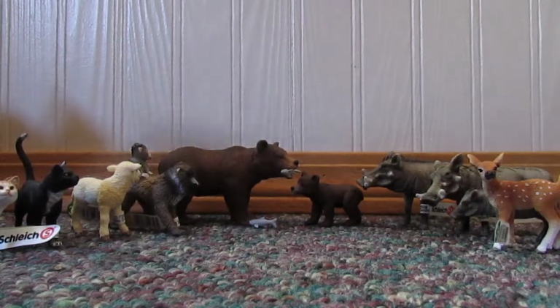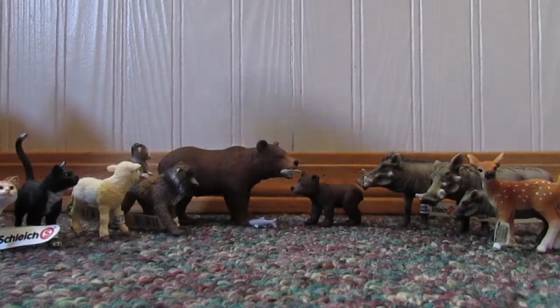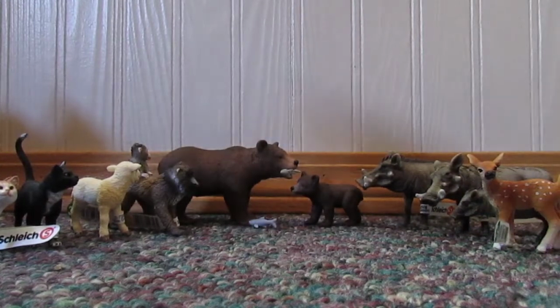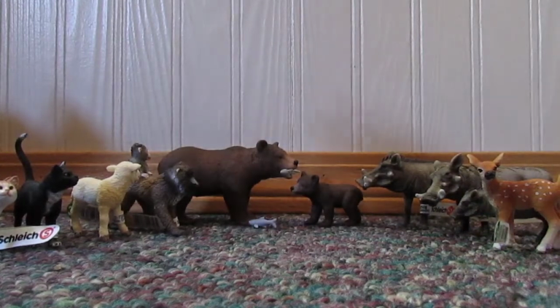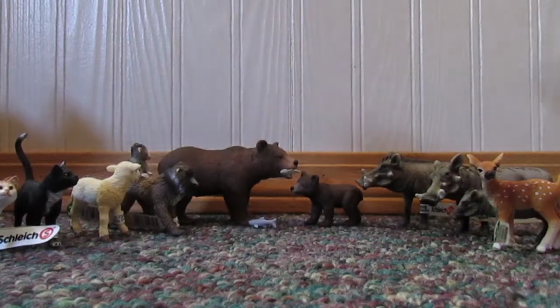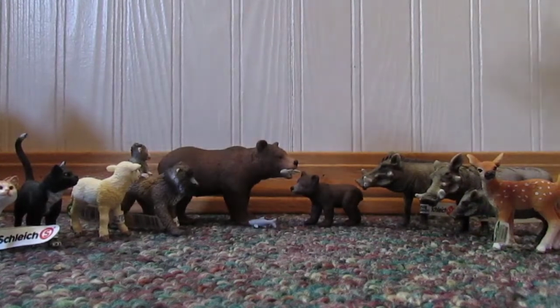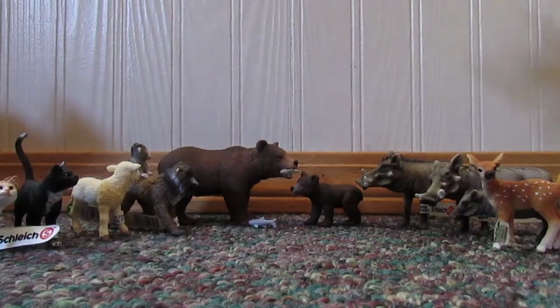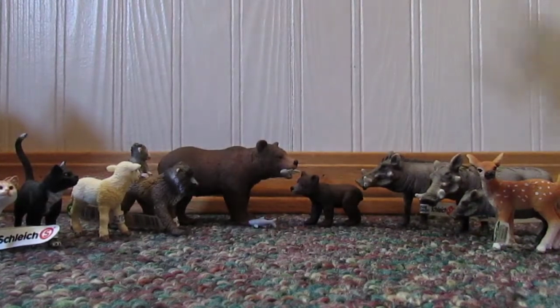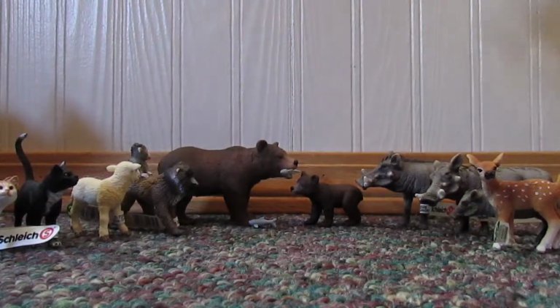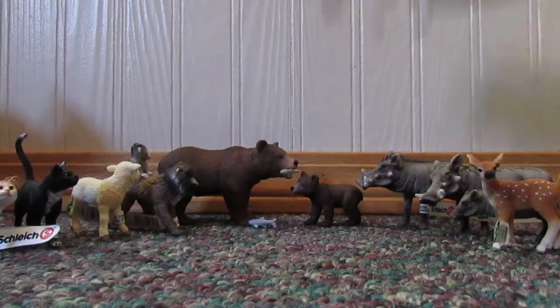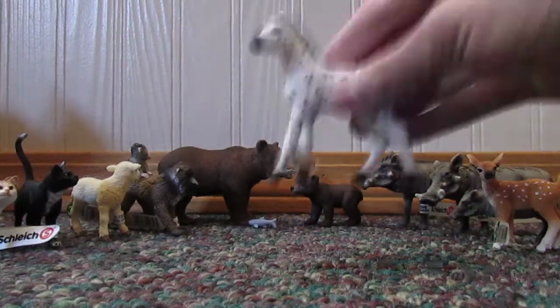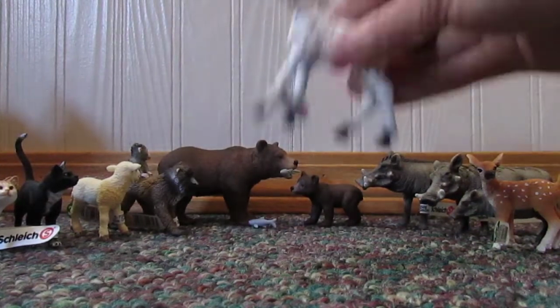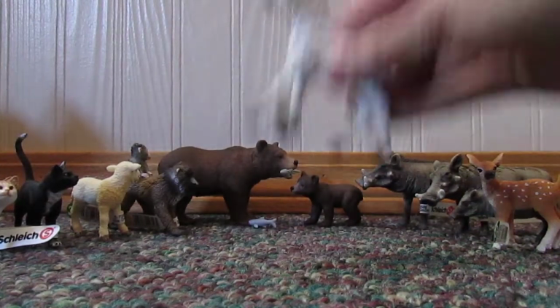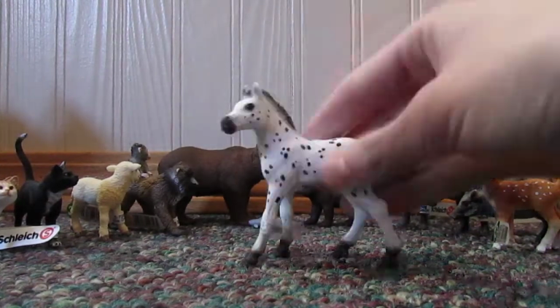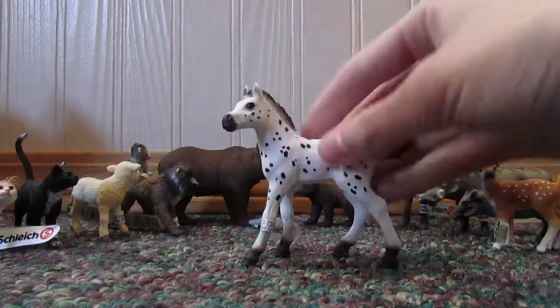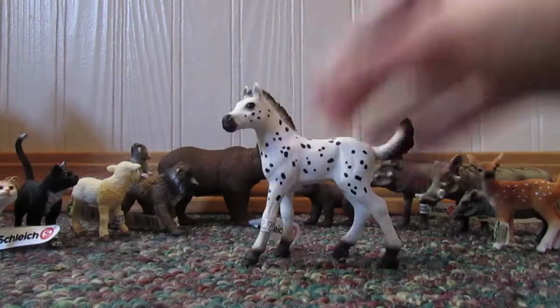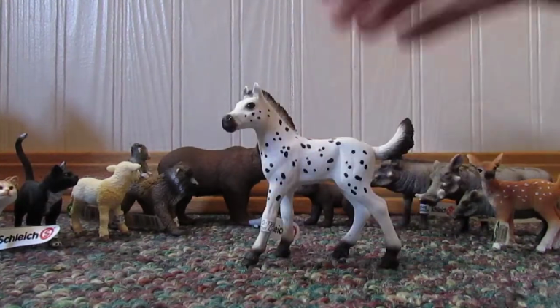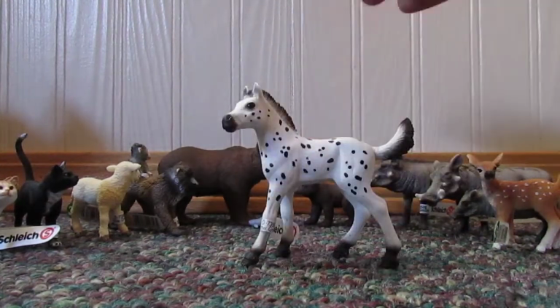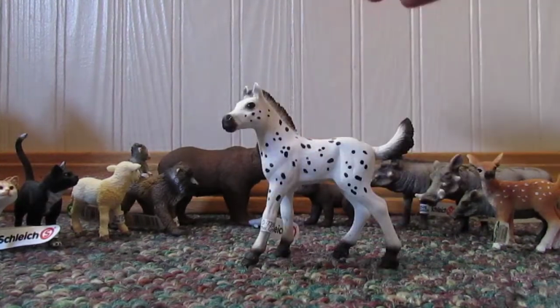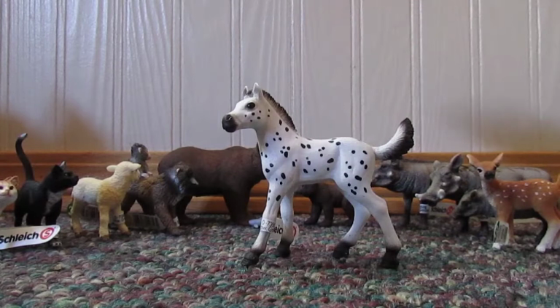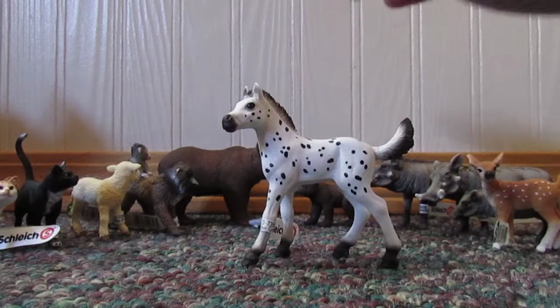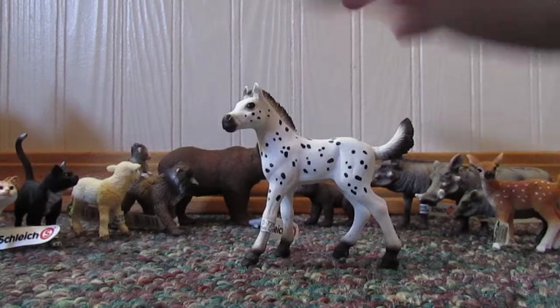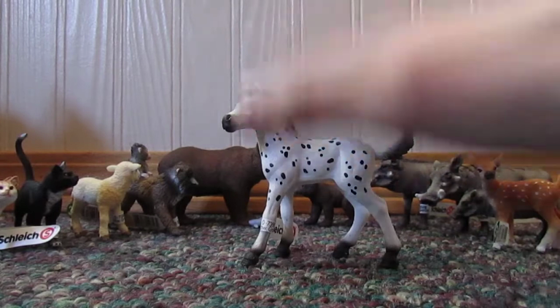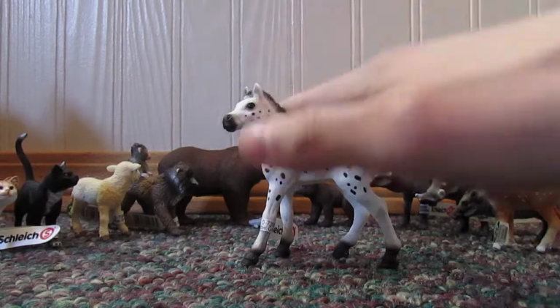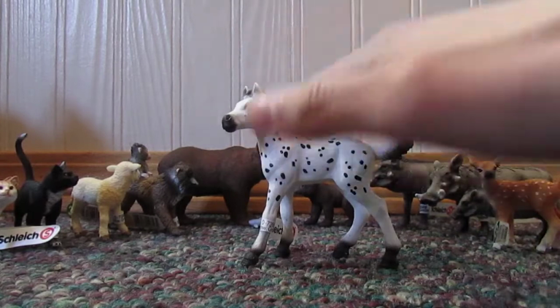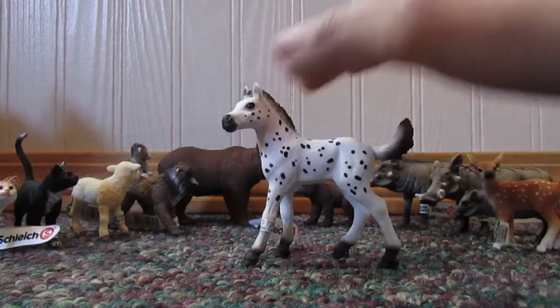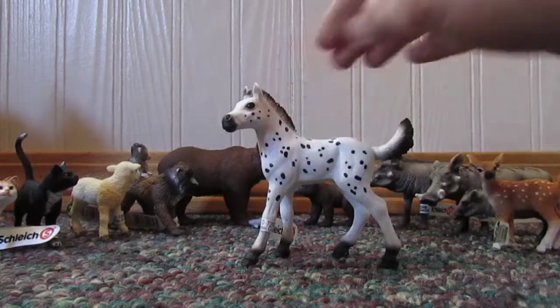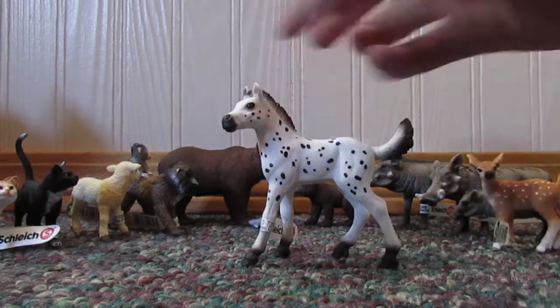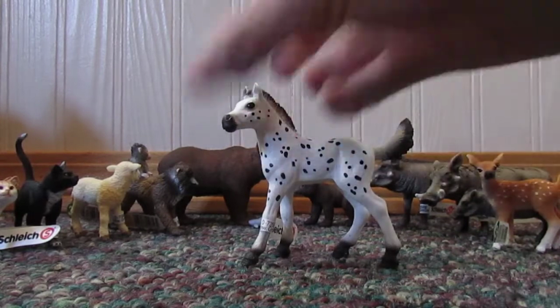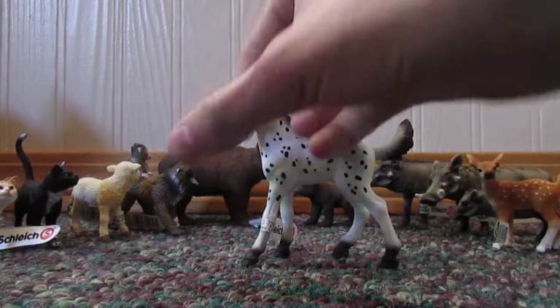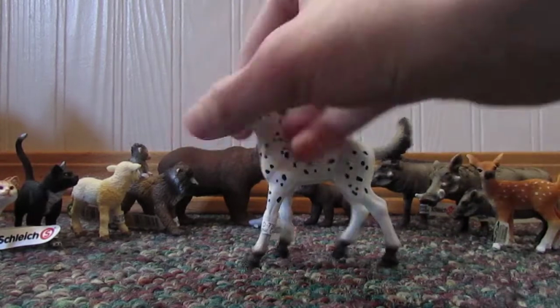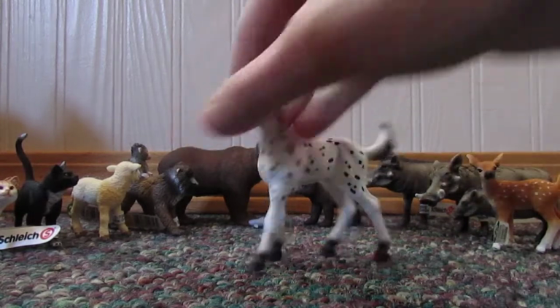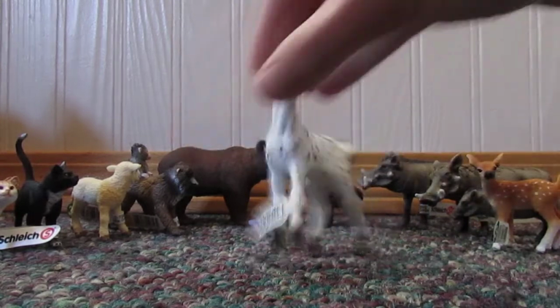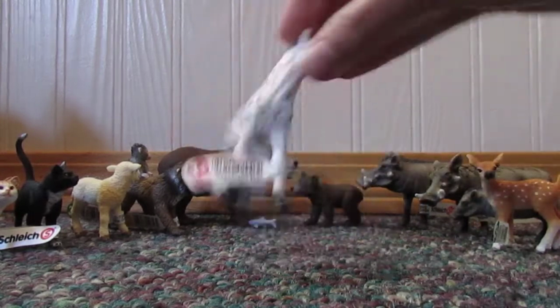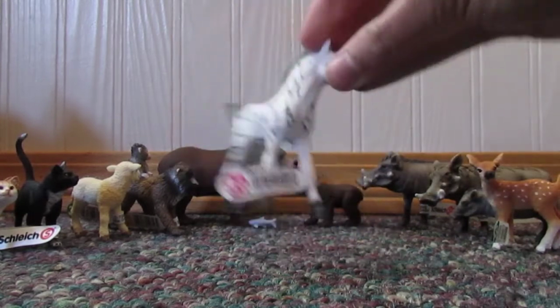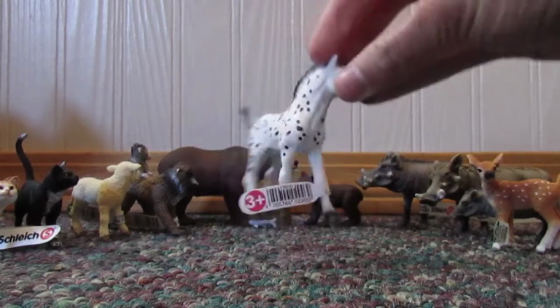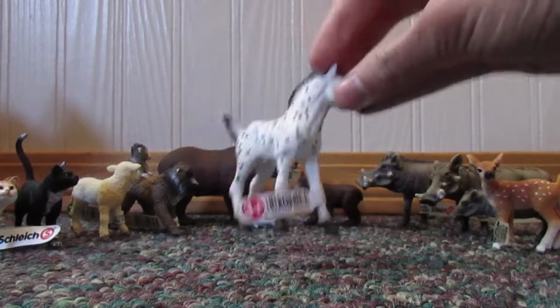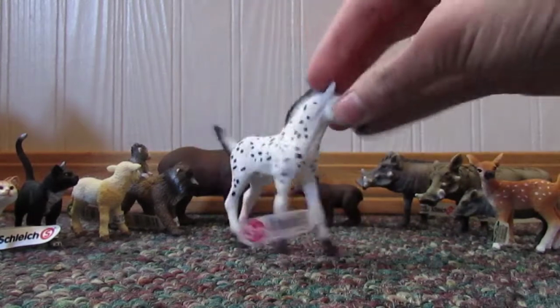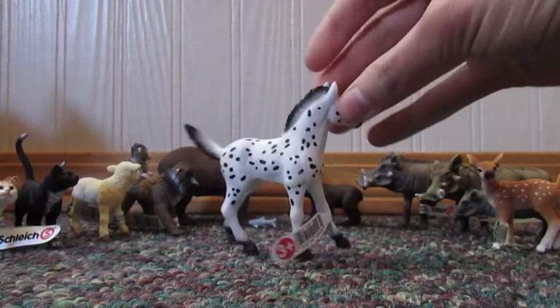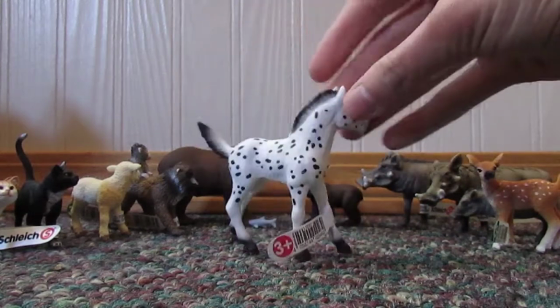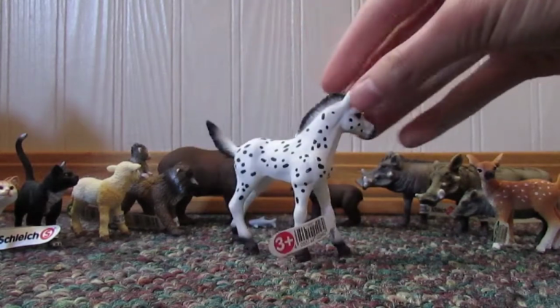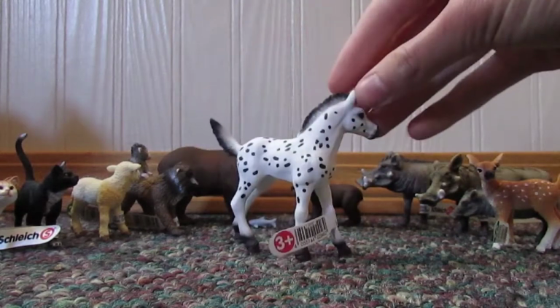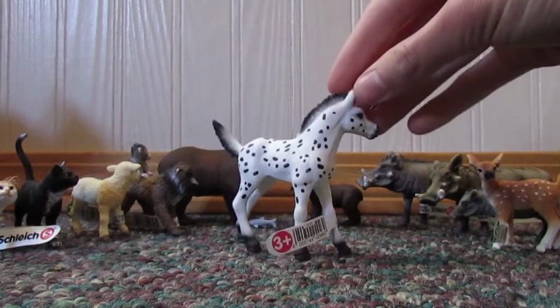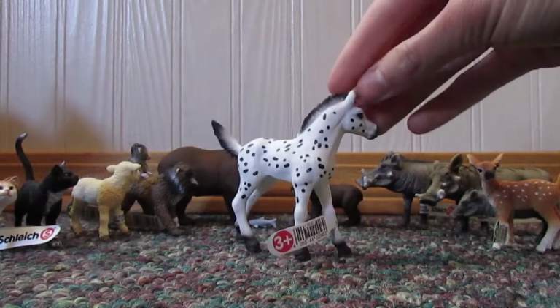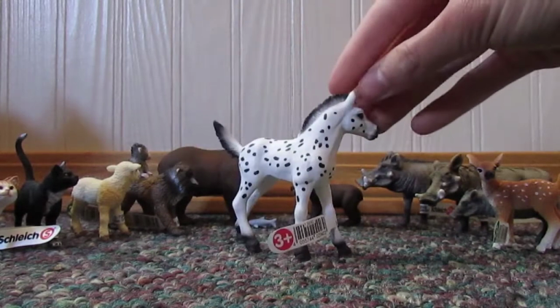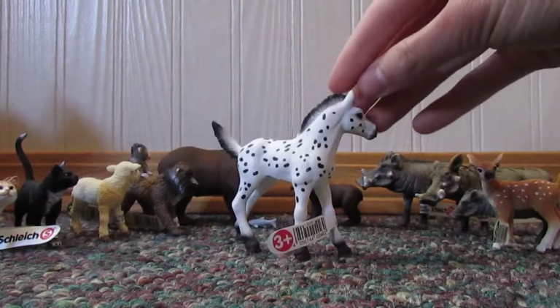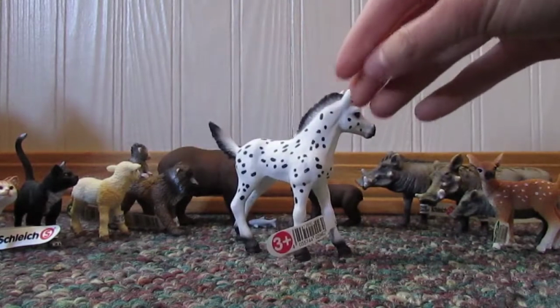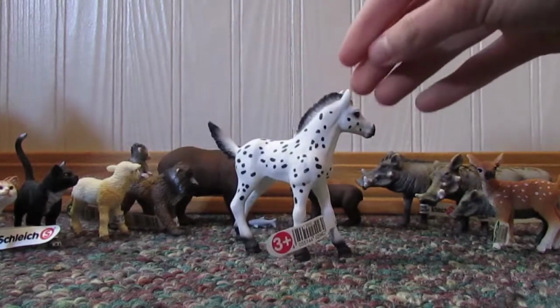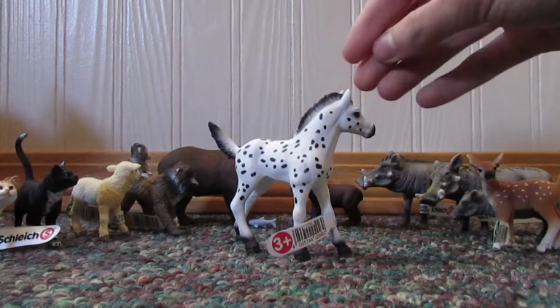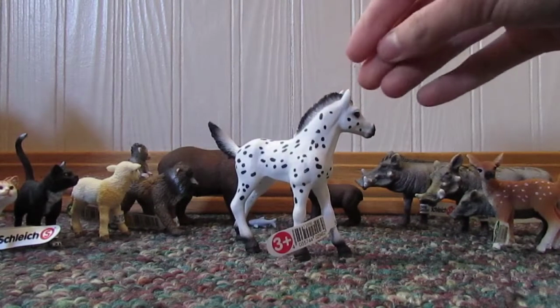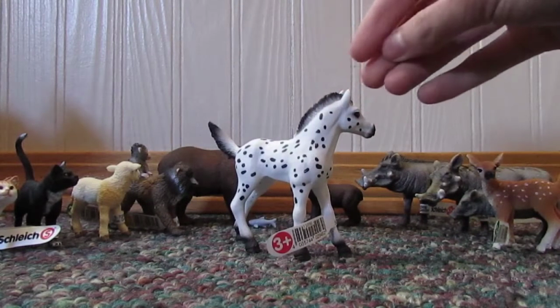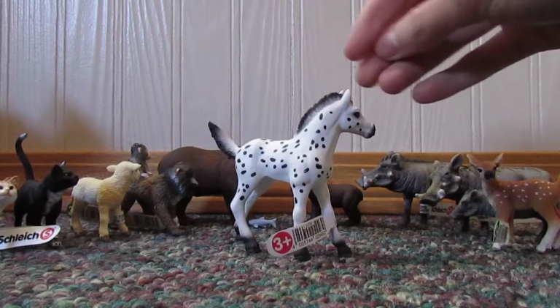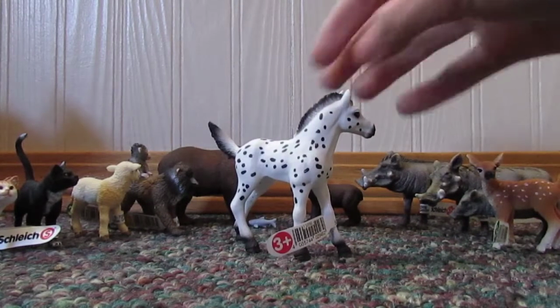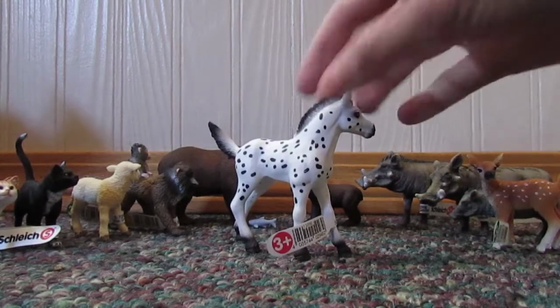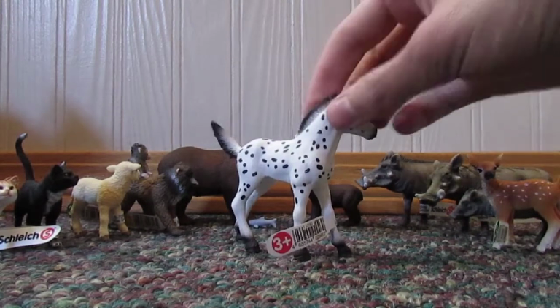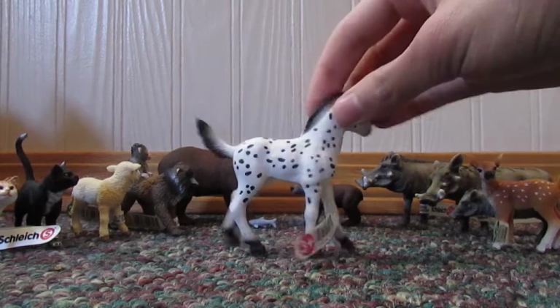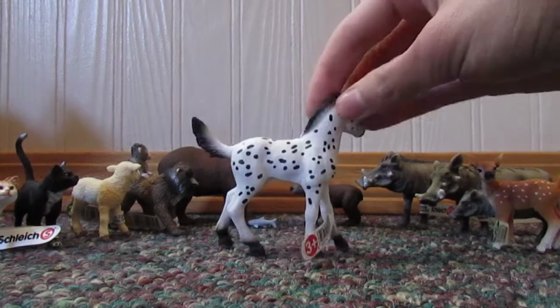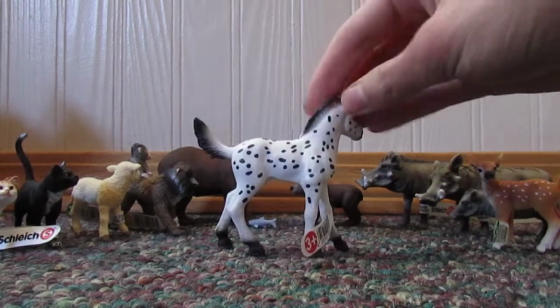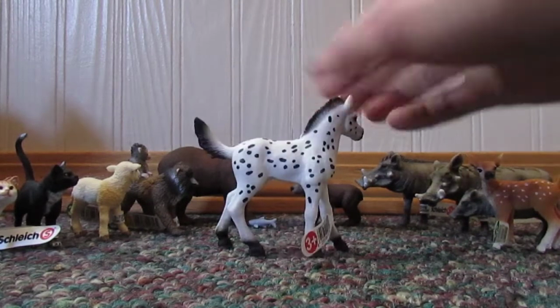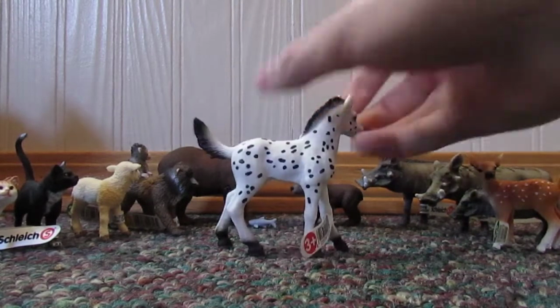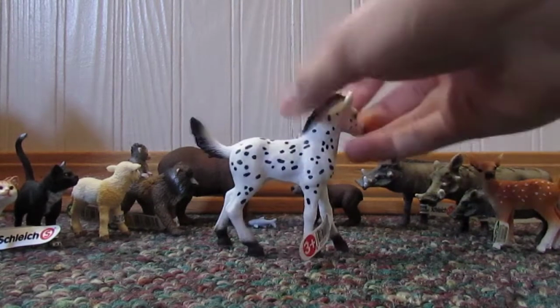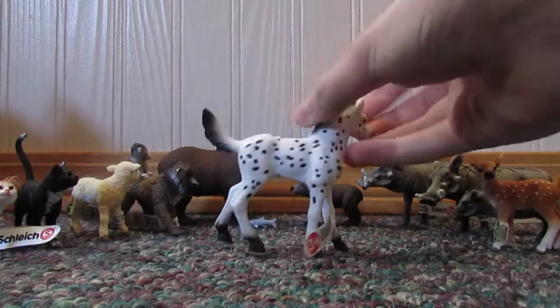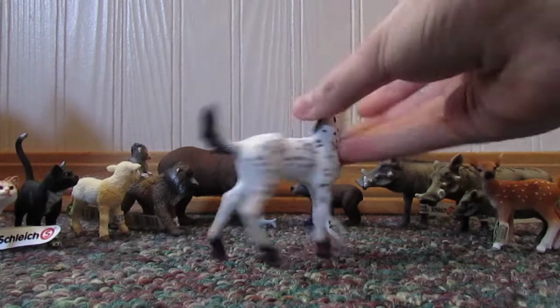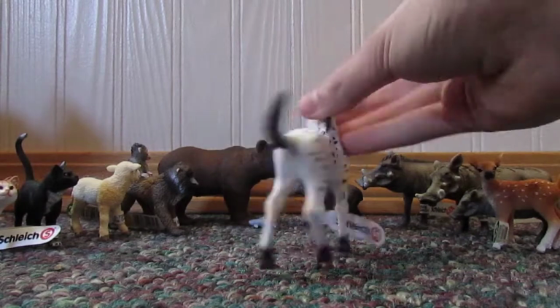I got one horse. I got the 2019 abstrapper full. Super adorable, I think.